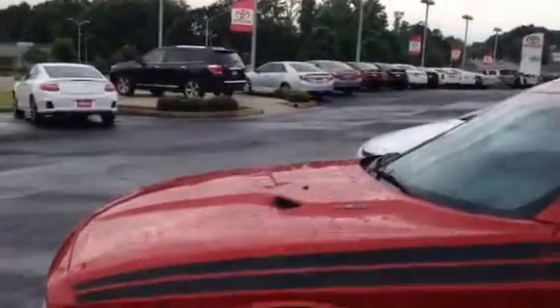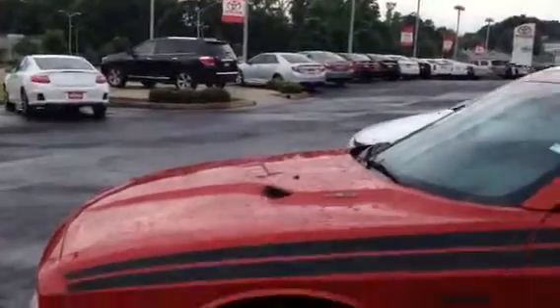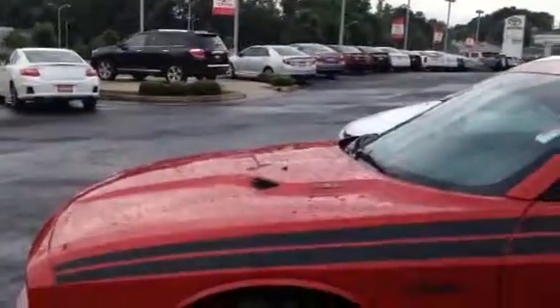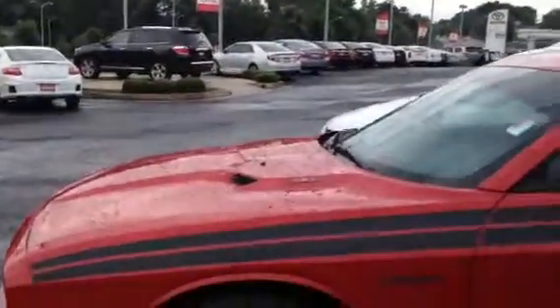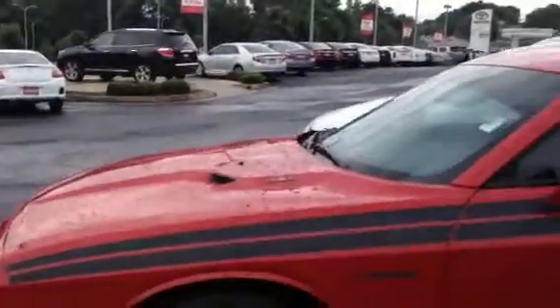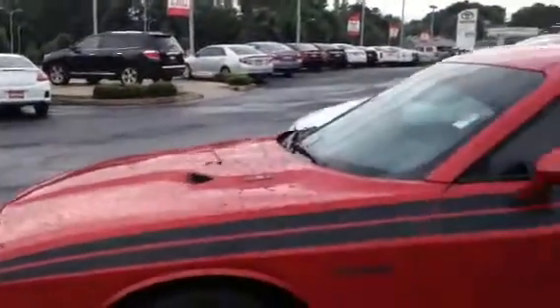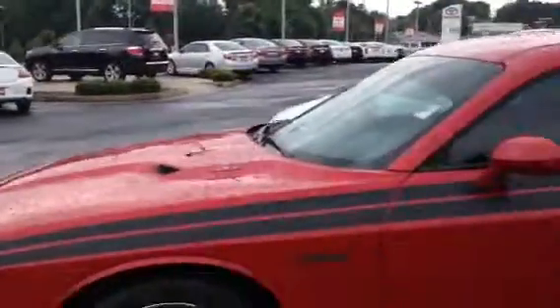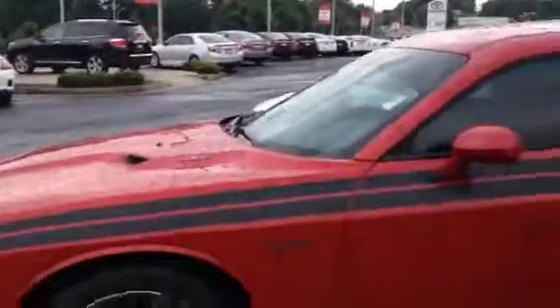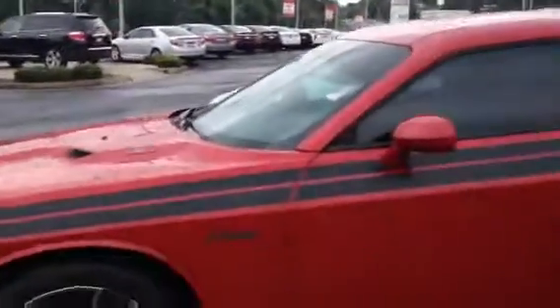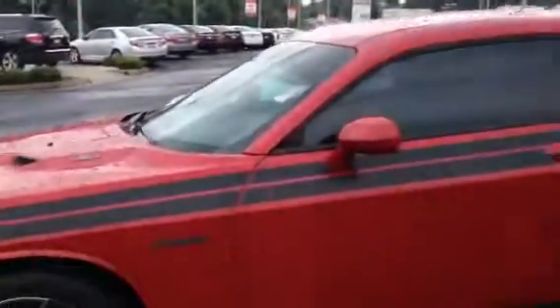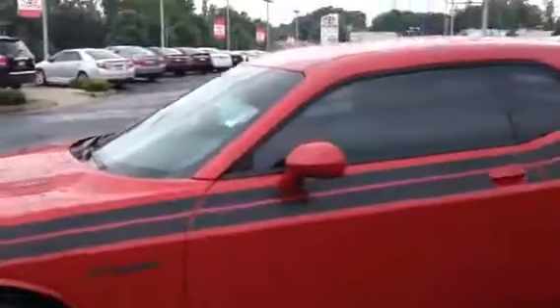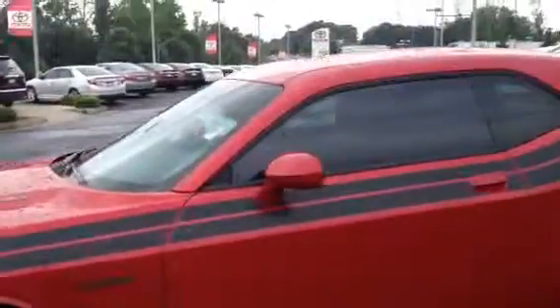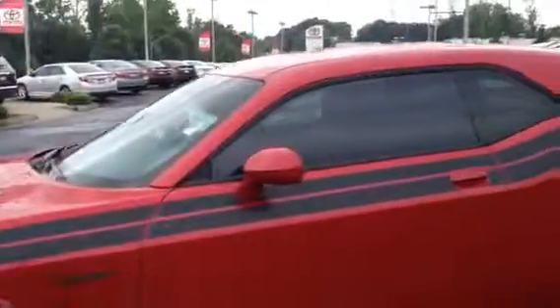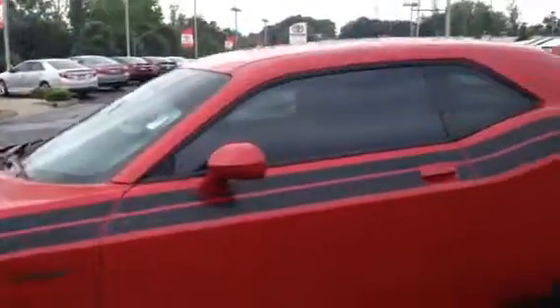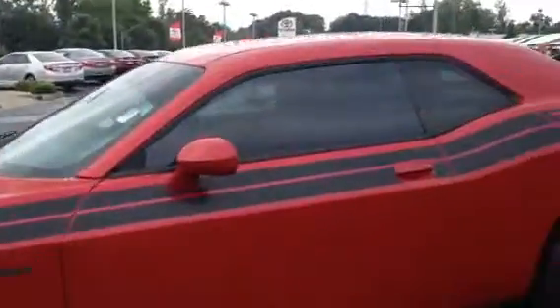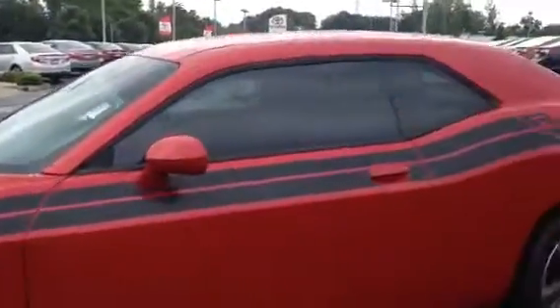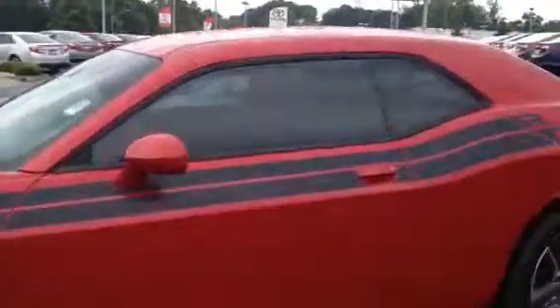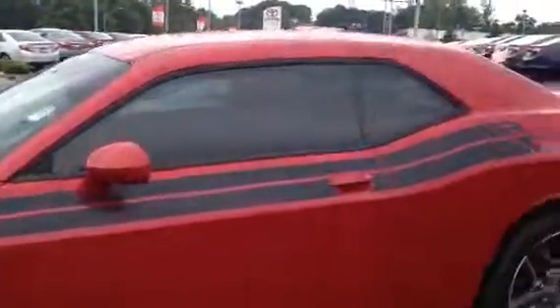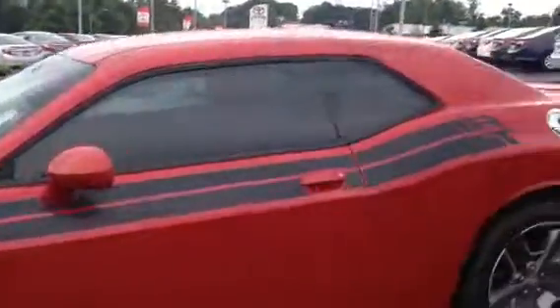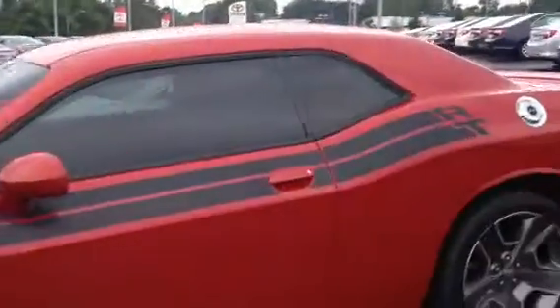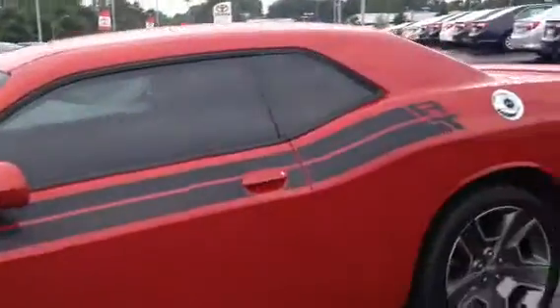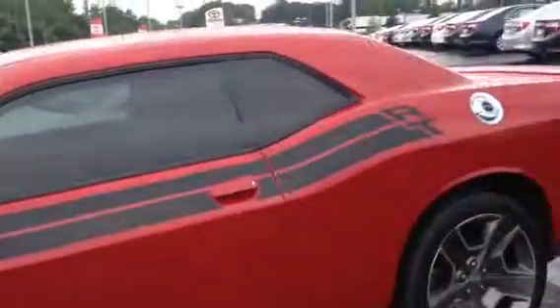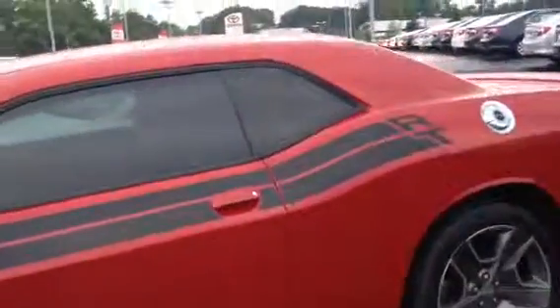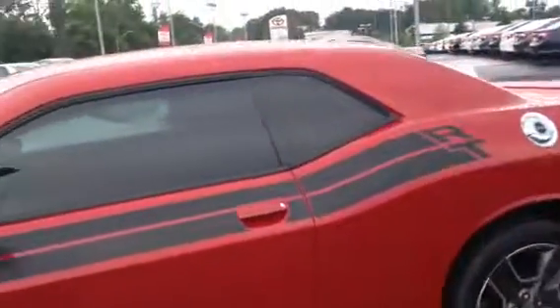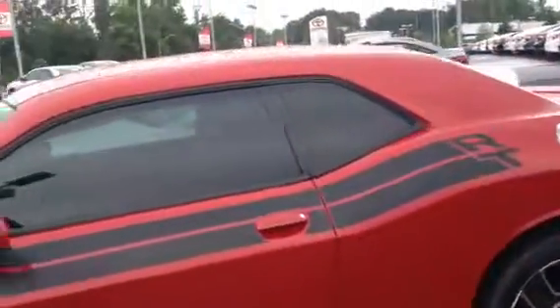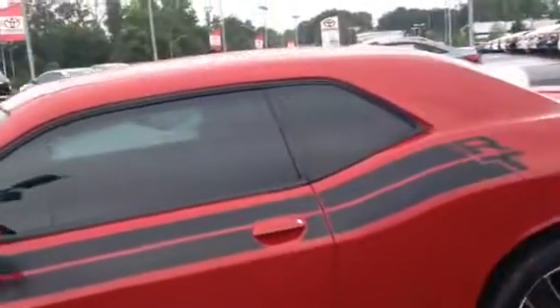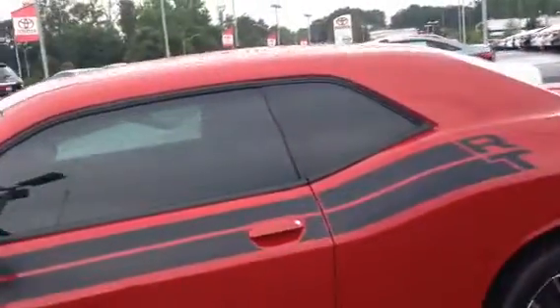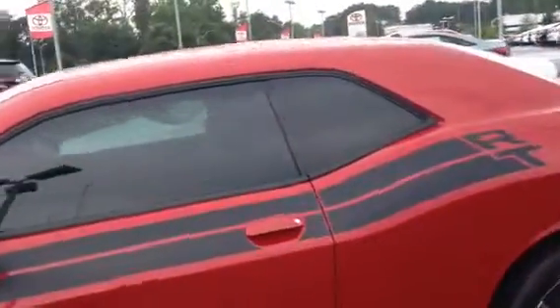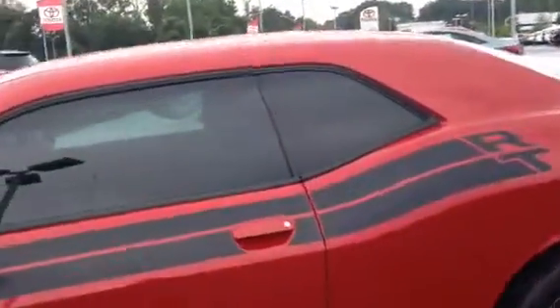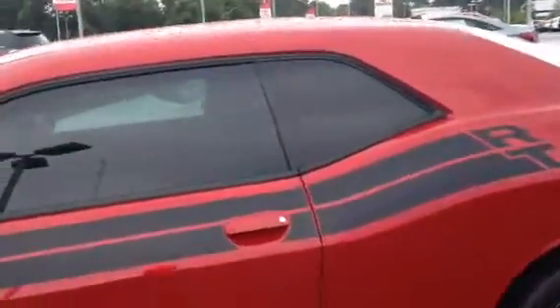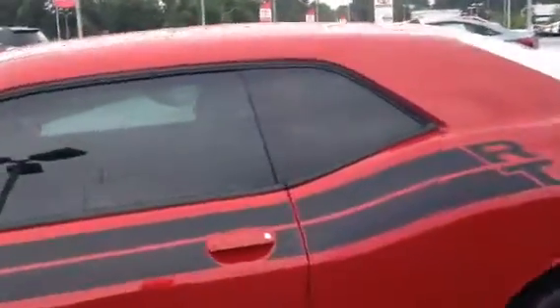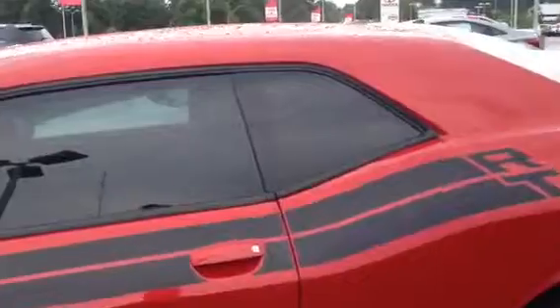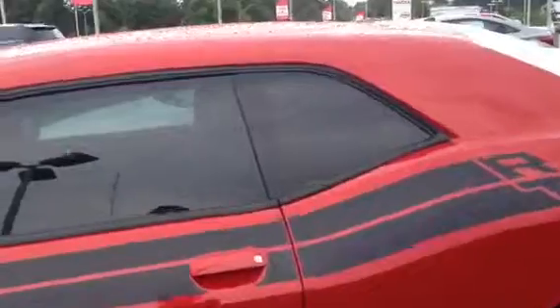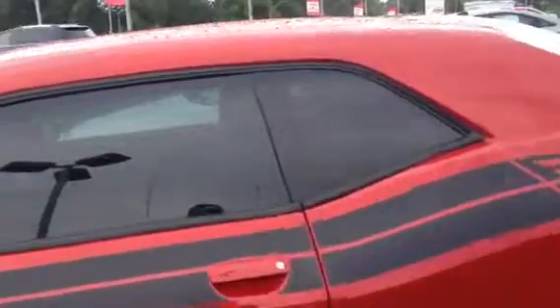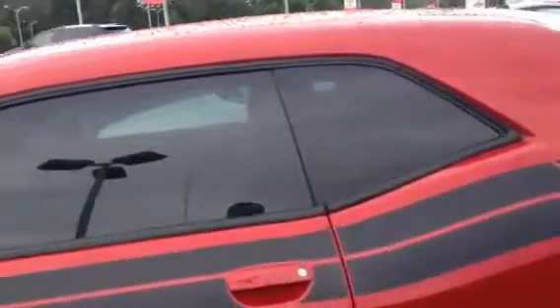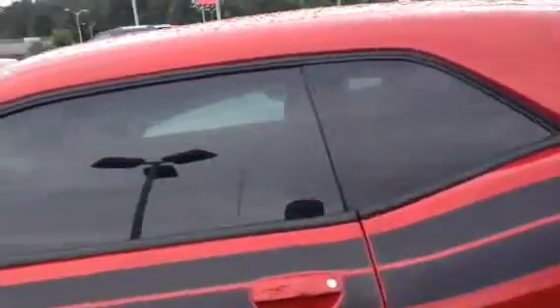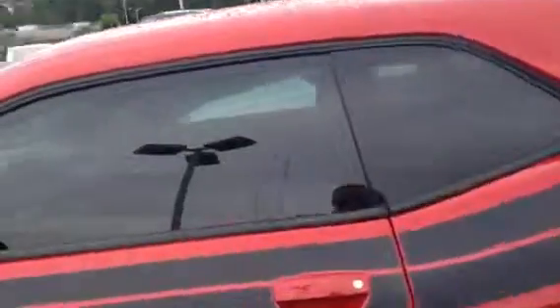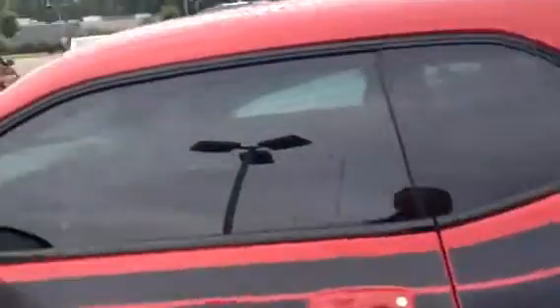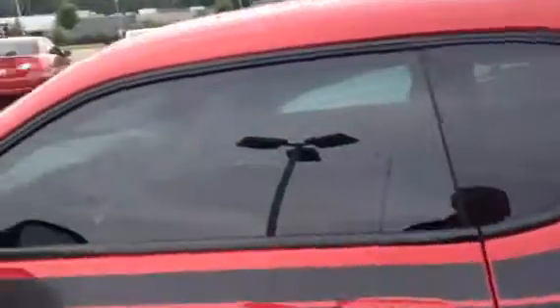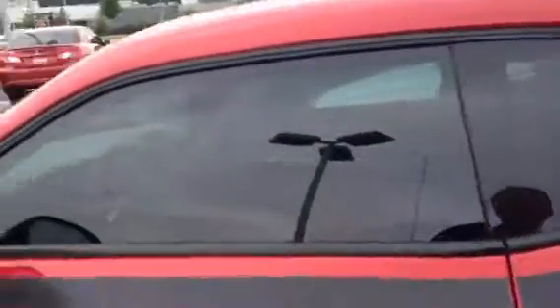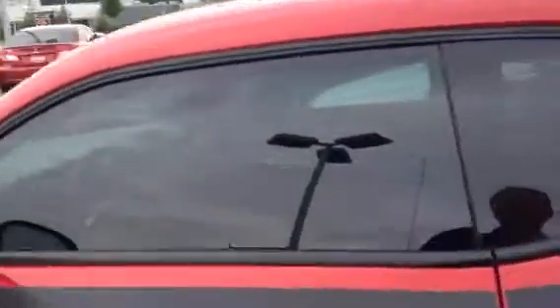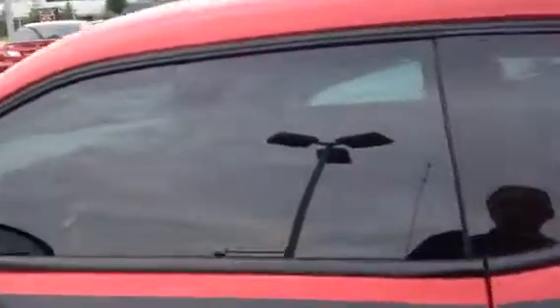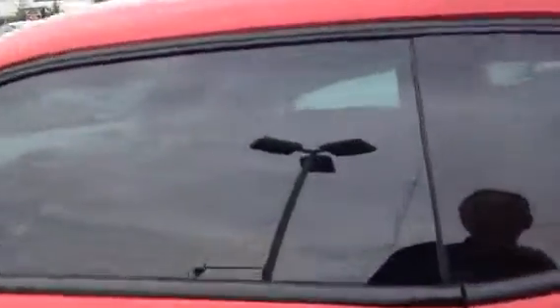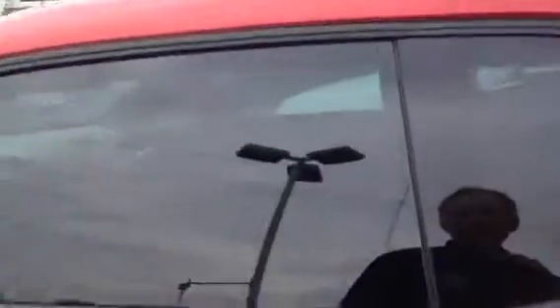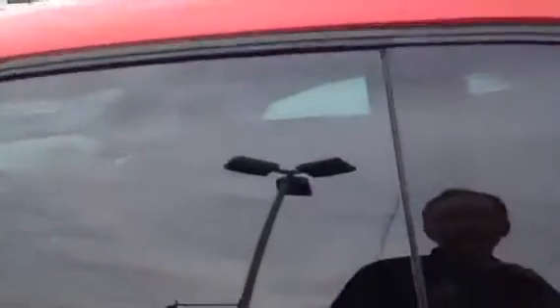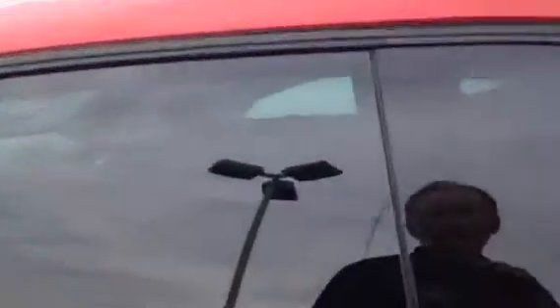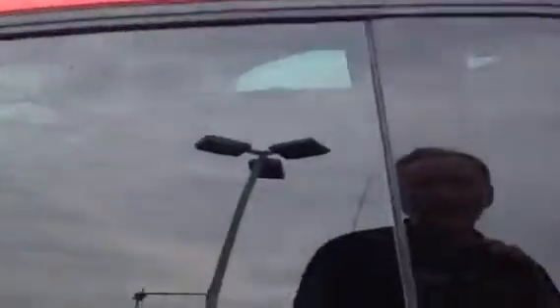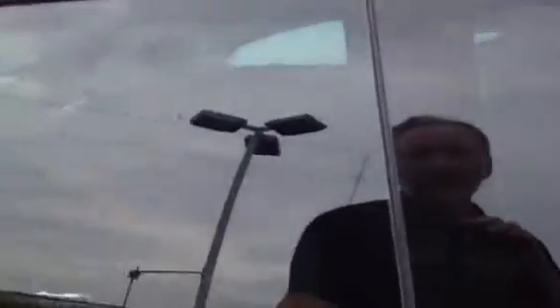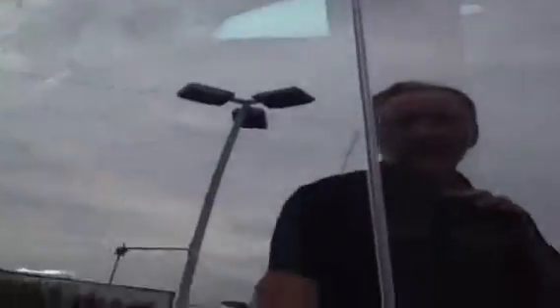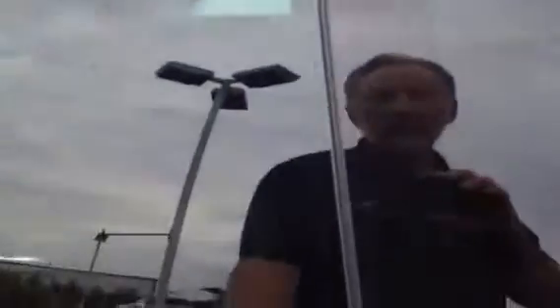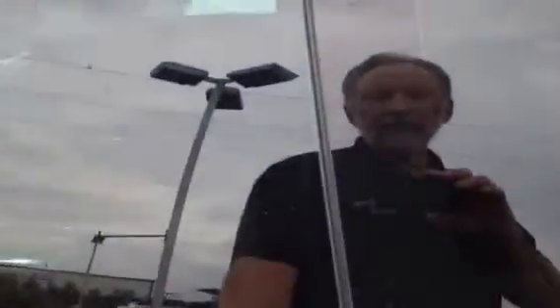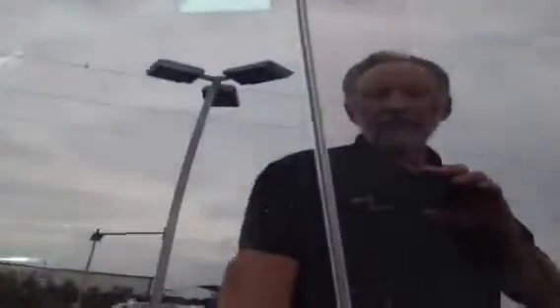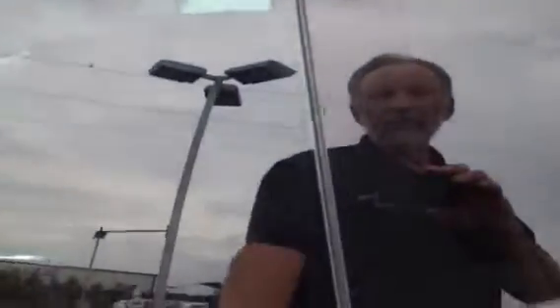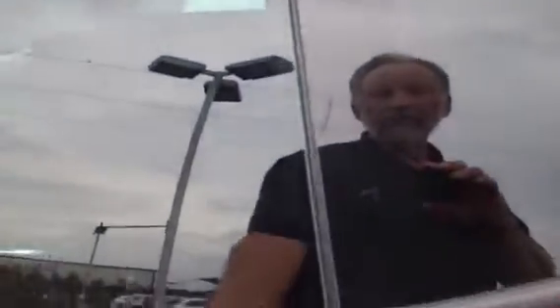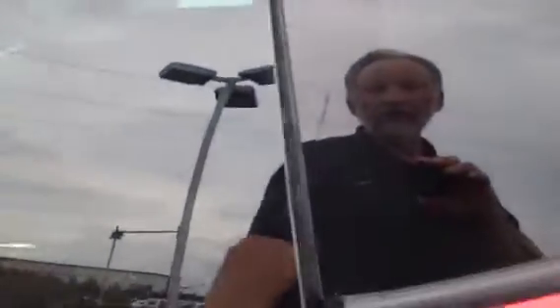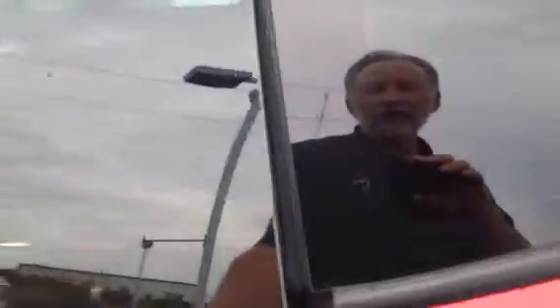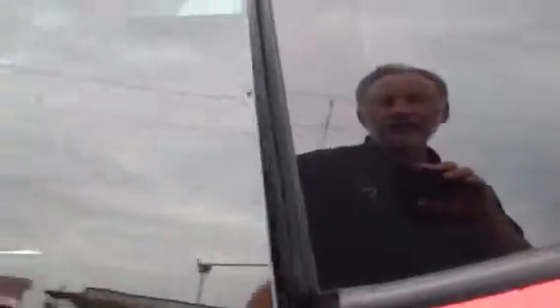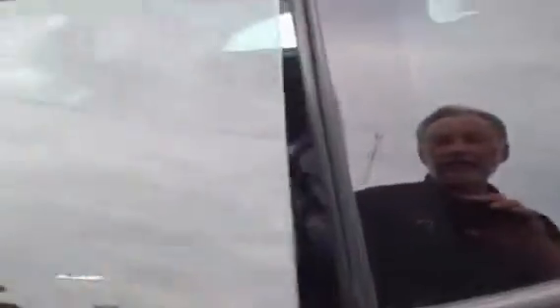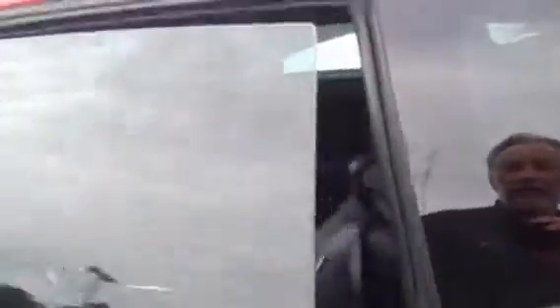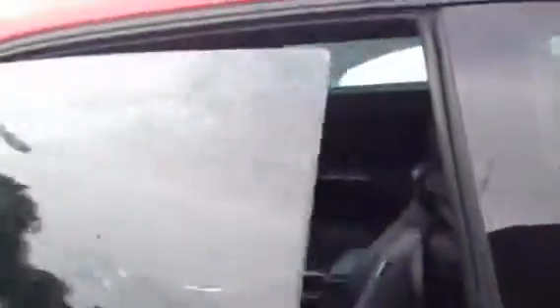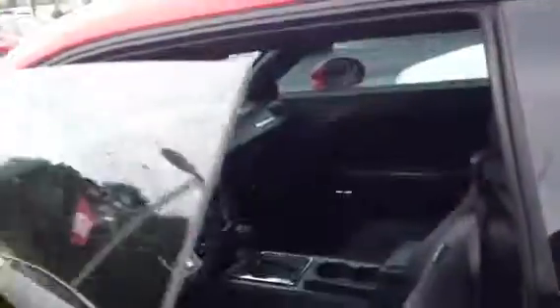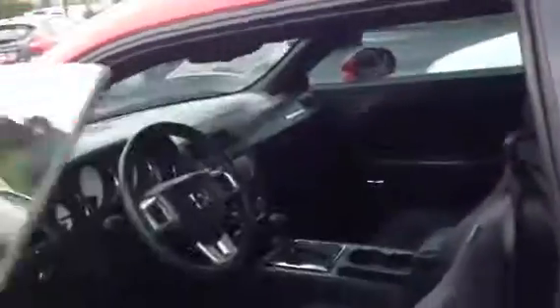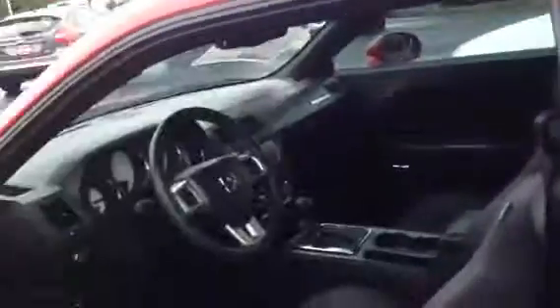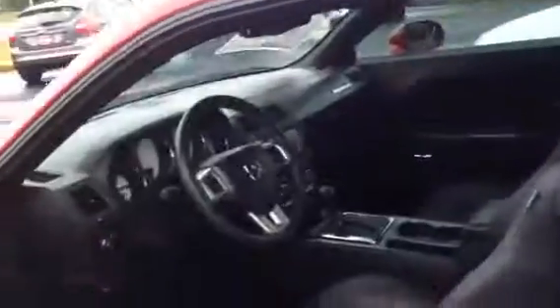It's got the Hemi in it and 23,000 miles on it. Let me show you the inside of it.